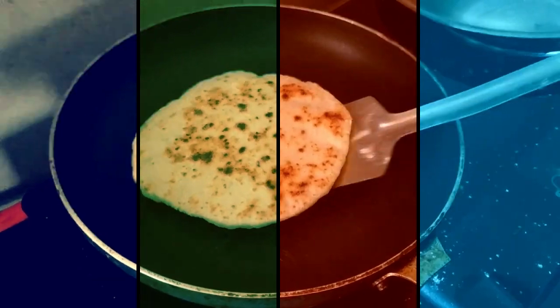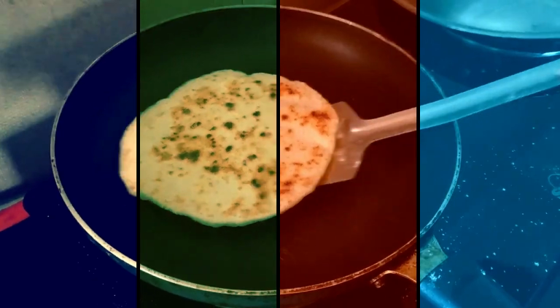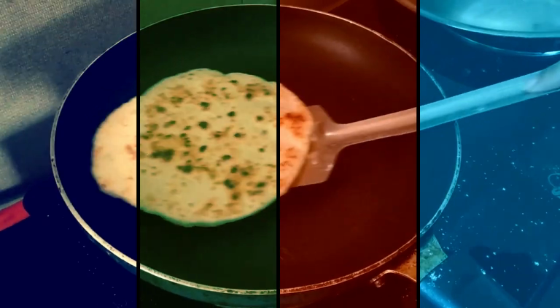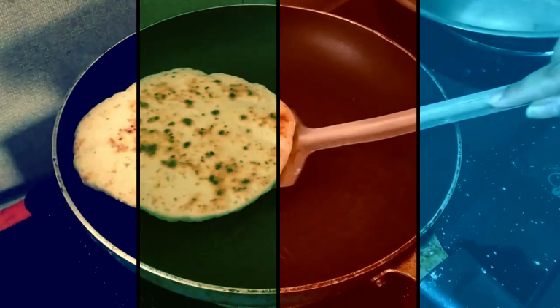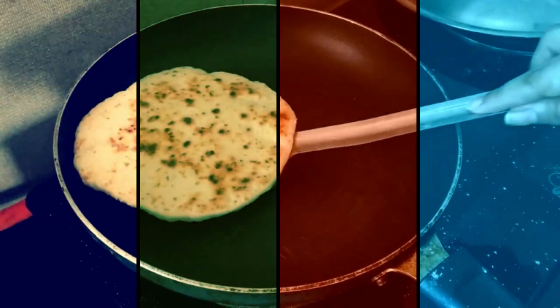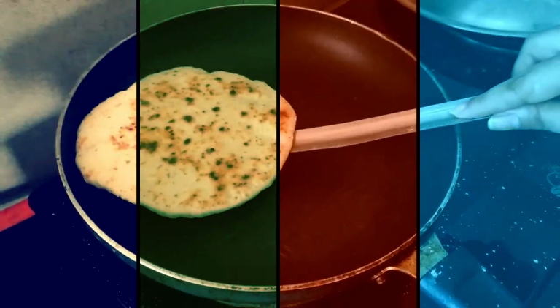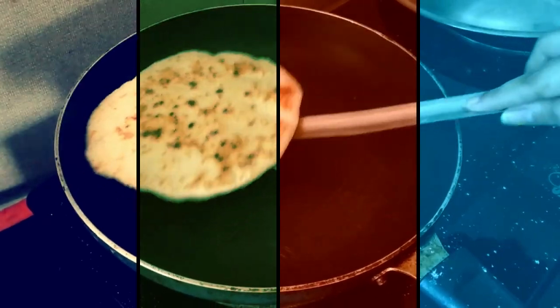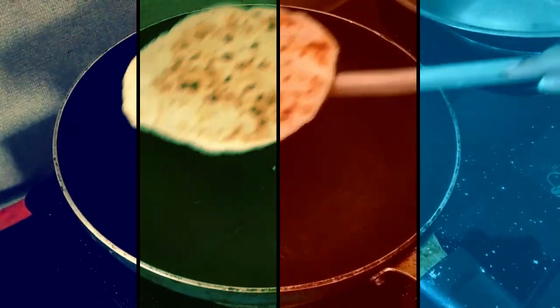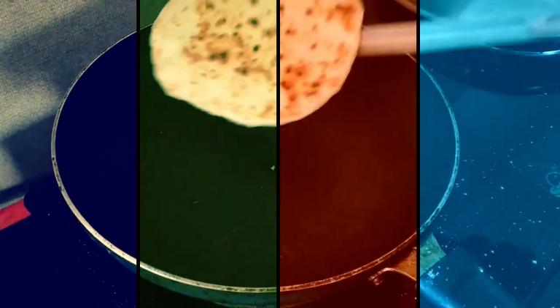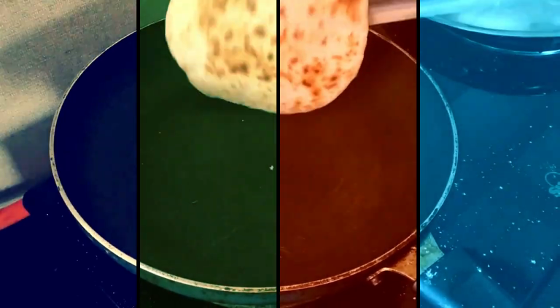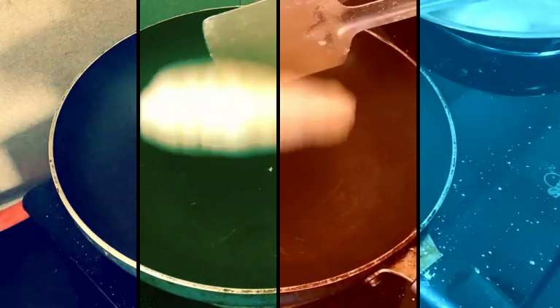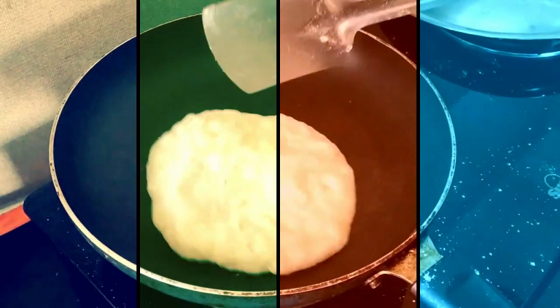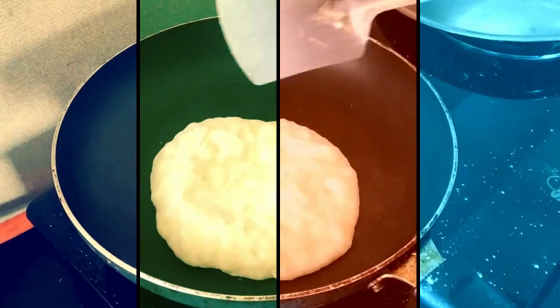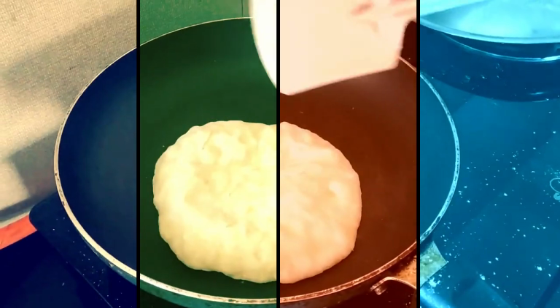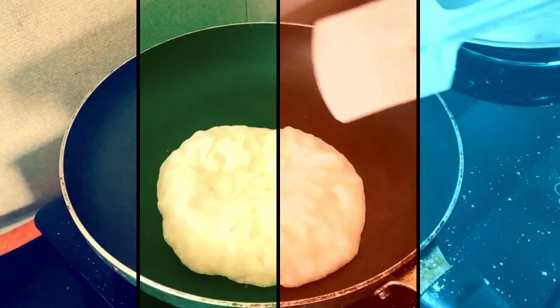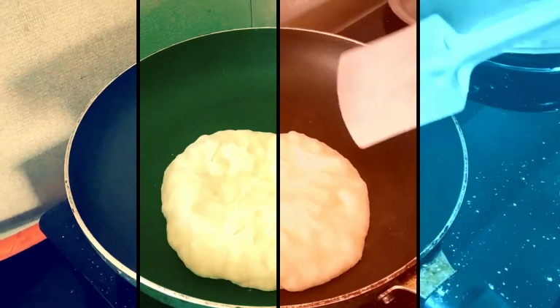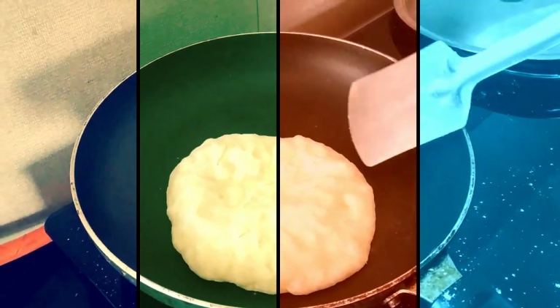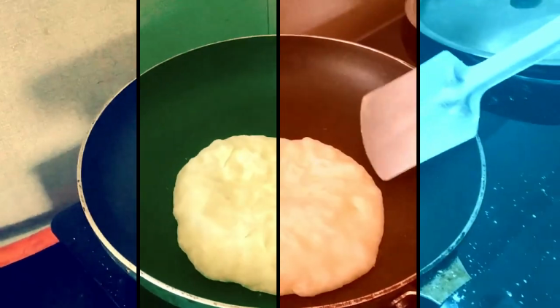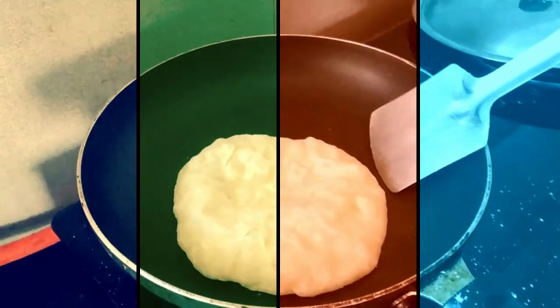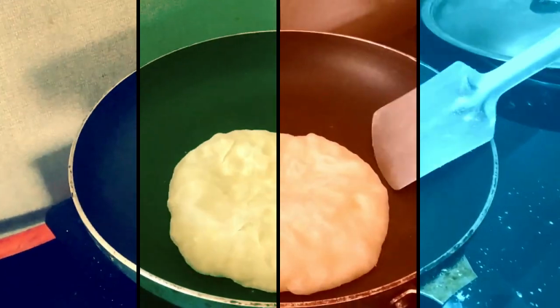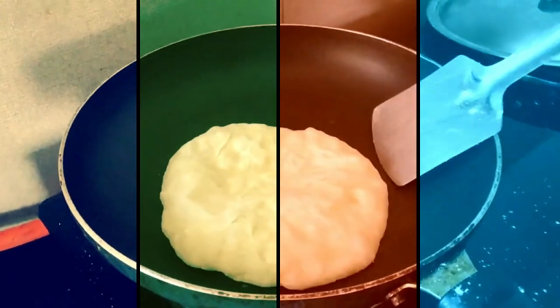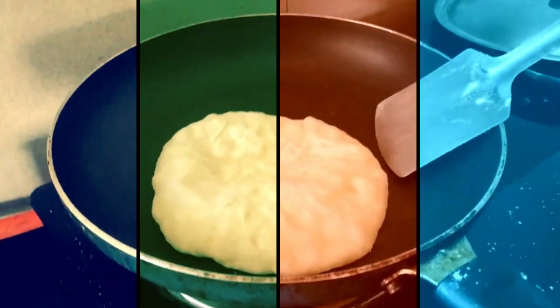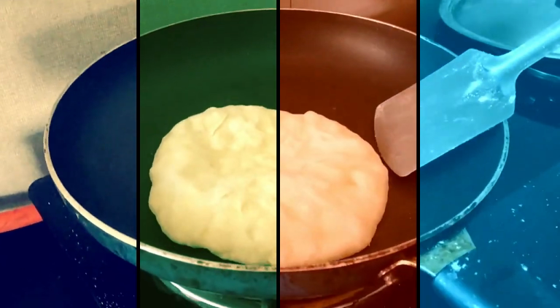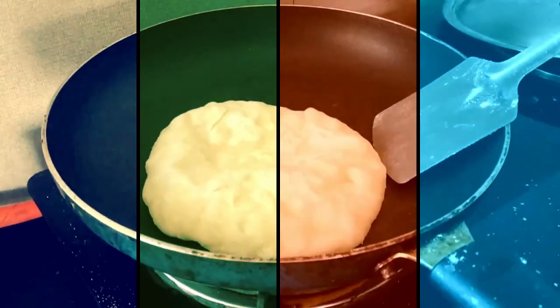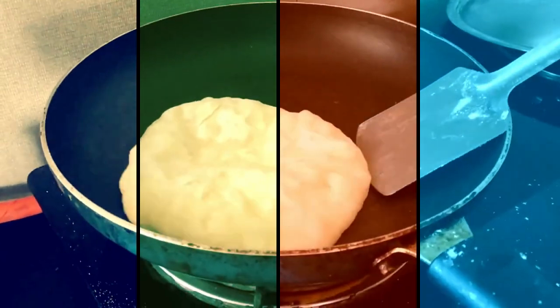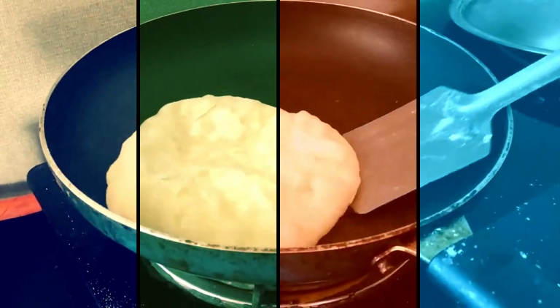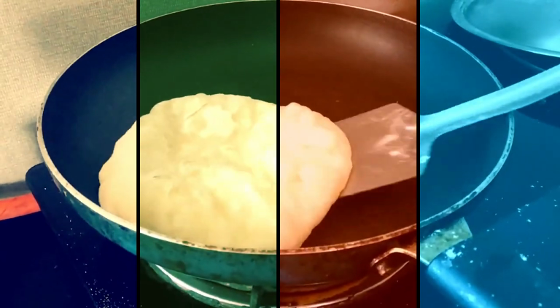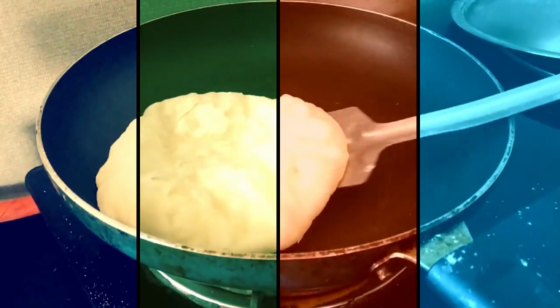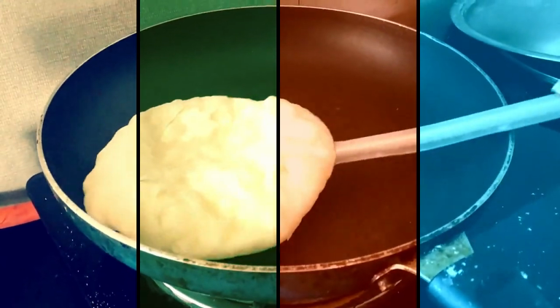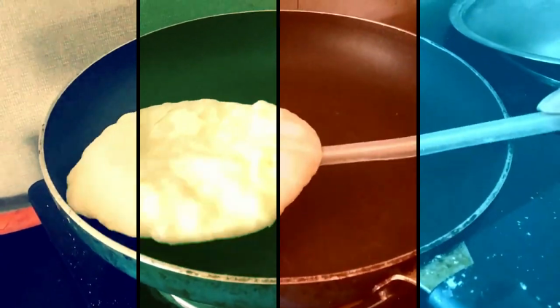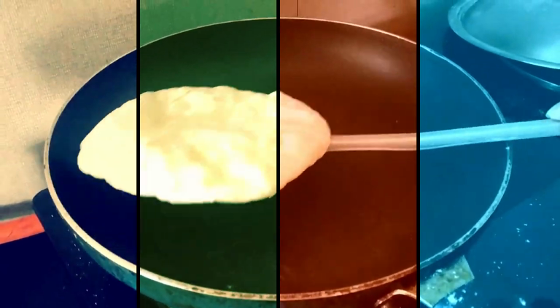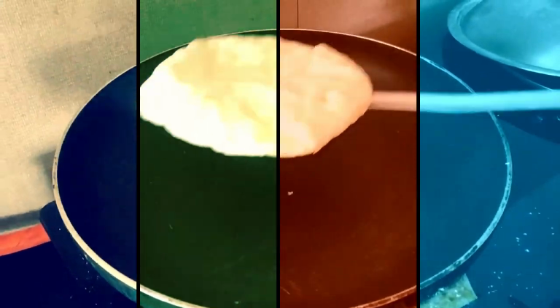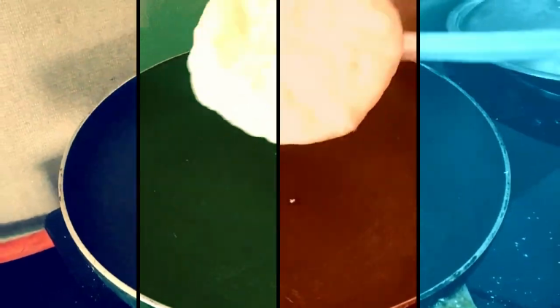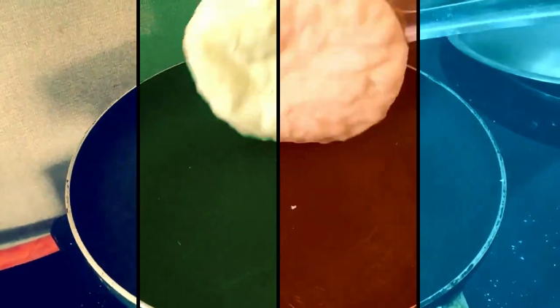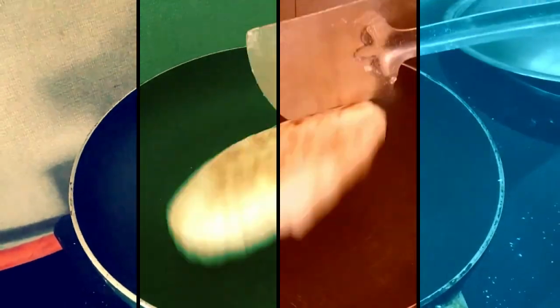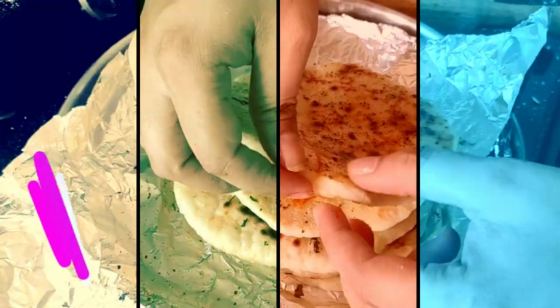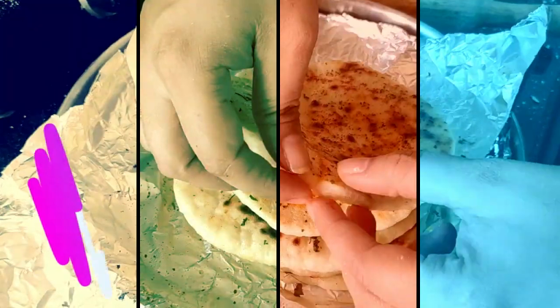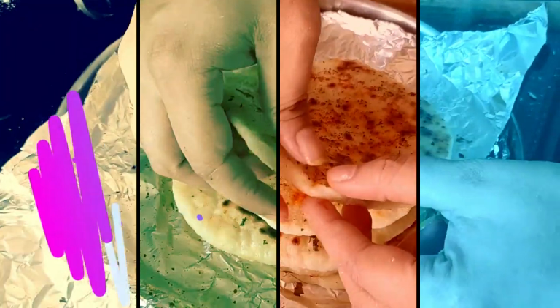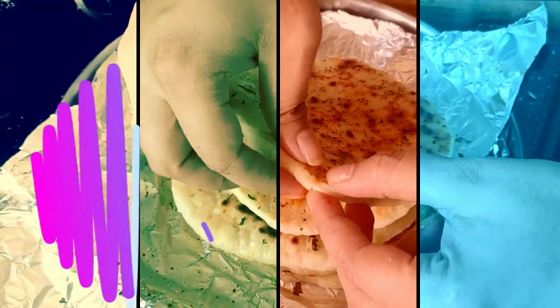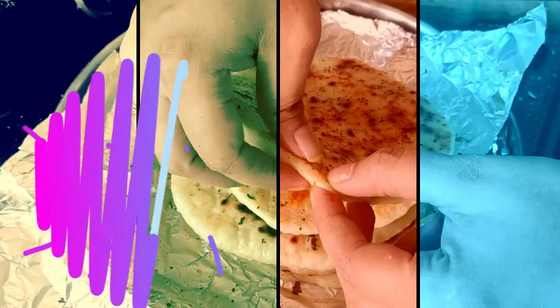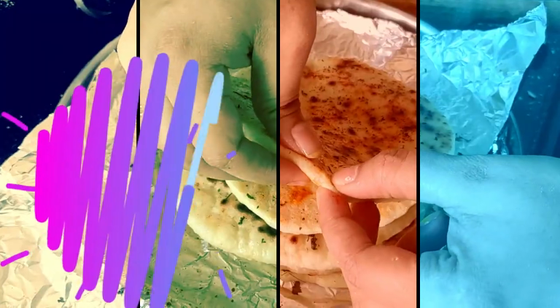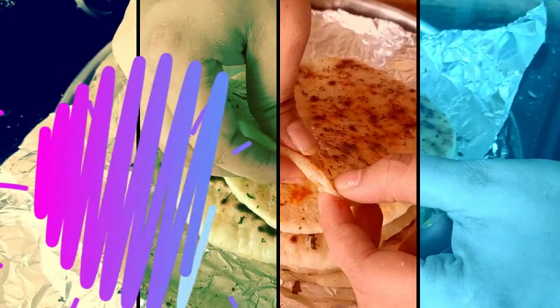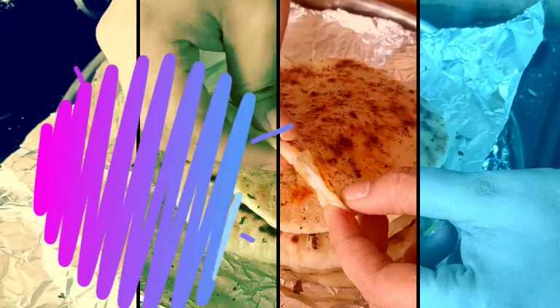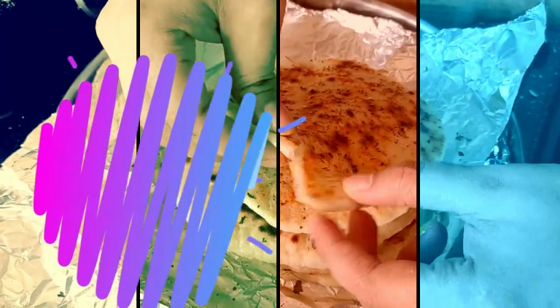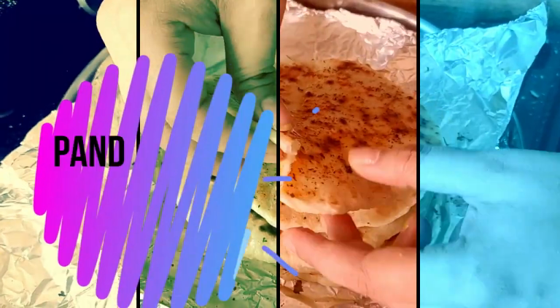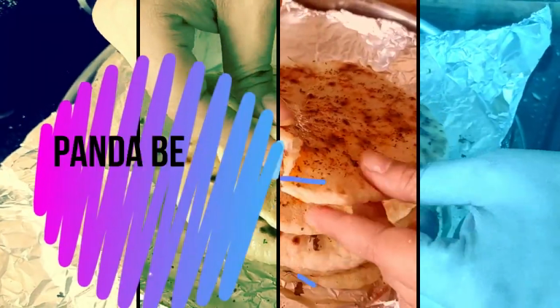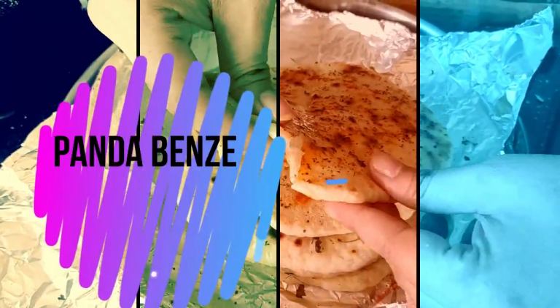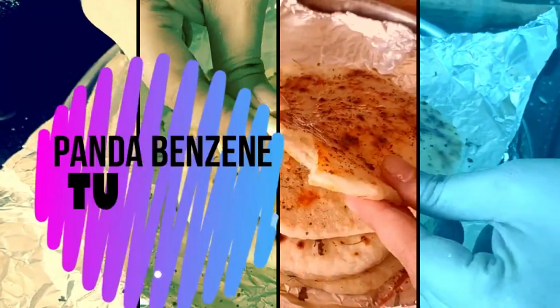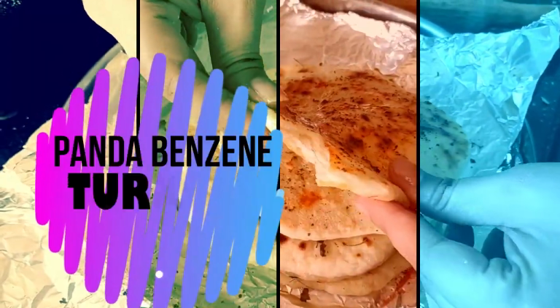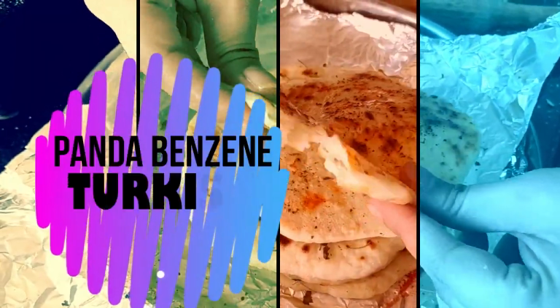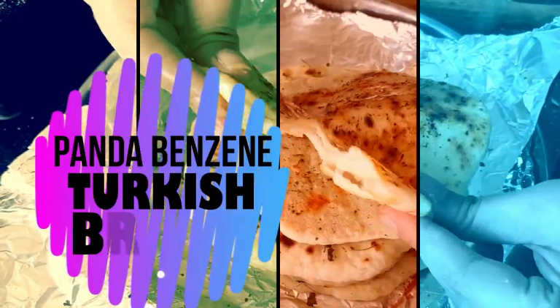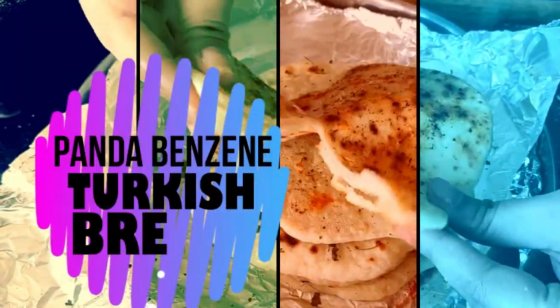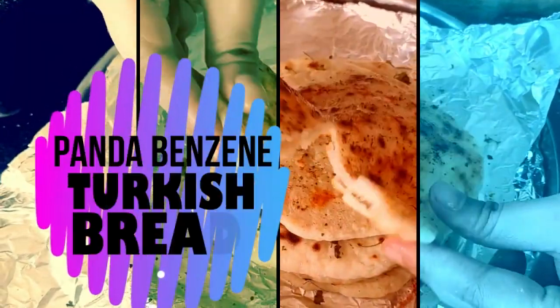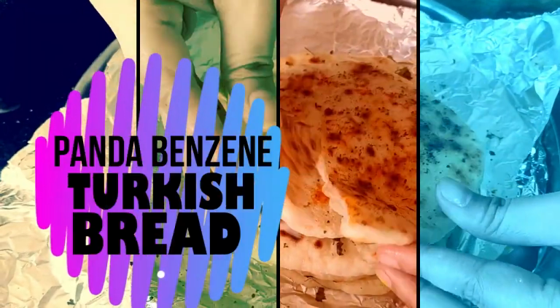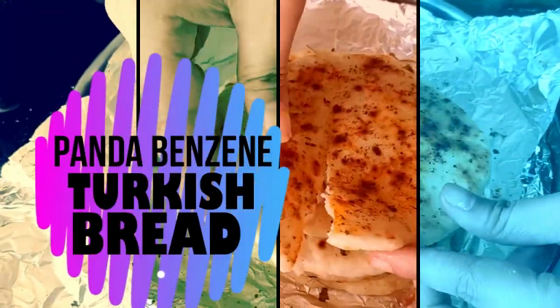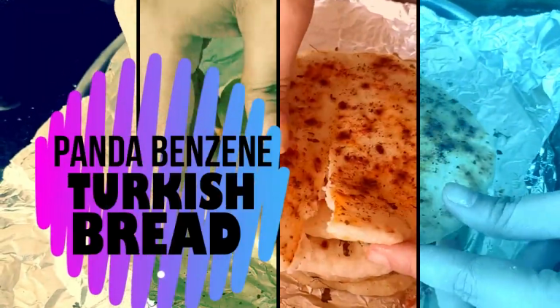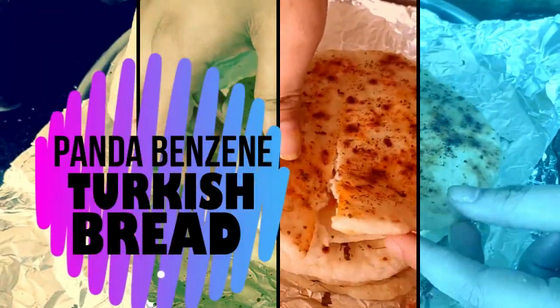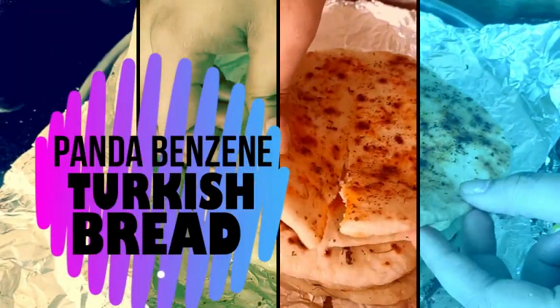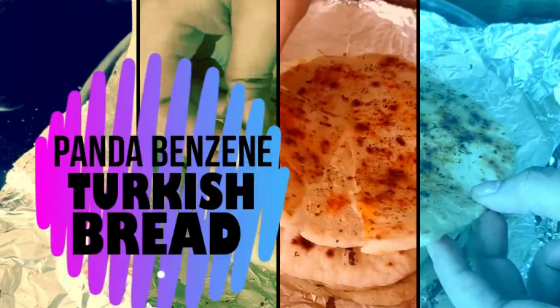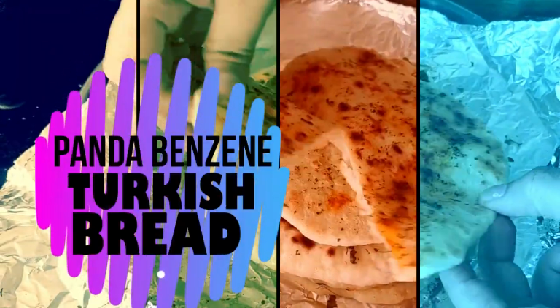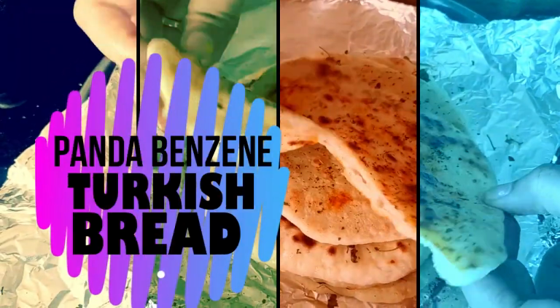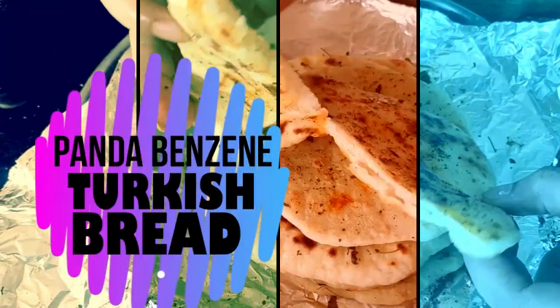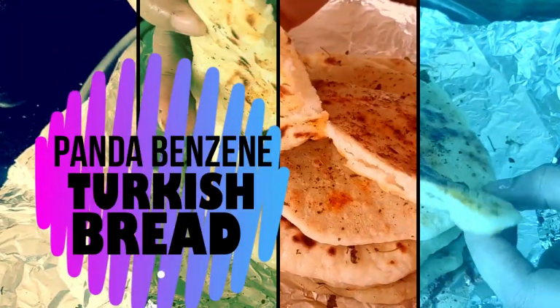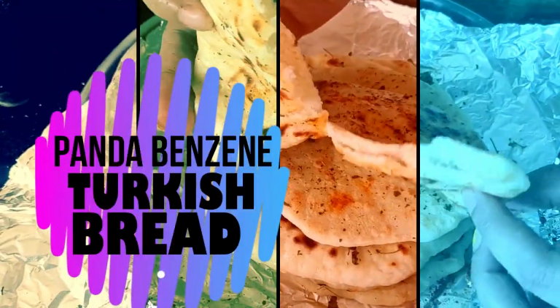Hello everyone! Today we are going to make a Mediterranean dish which is Turkish bread, also known as Pita bread.